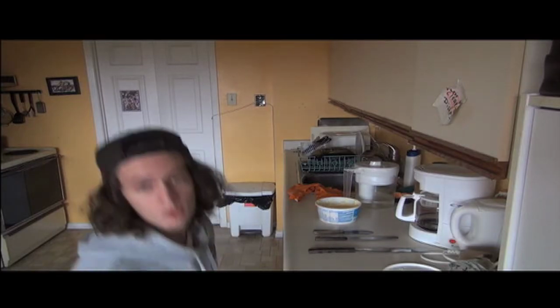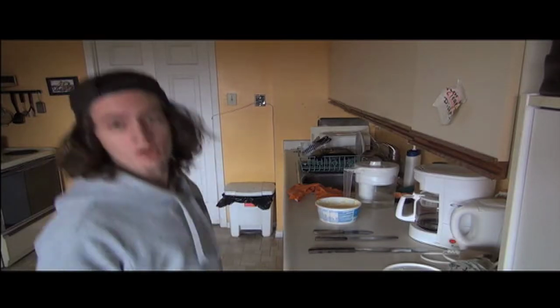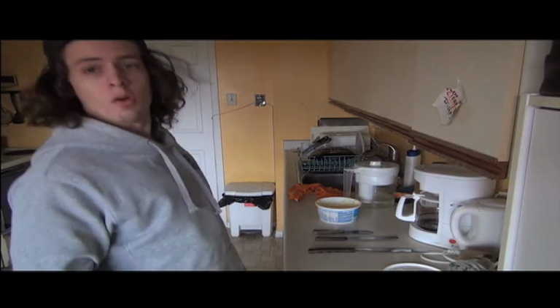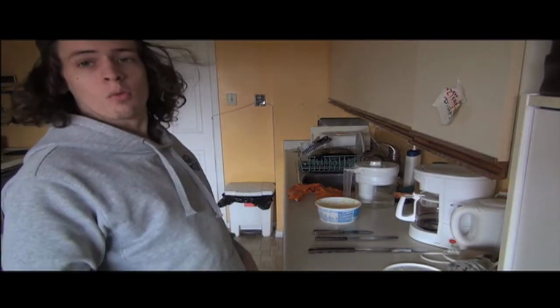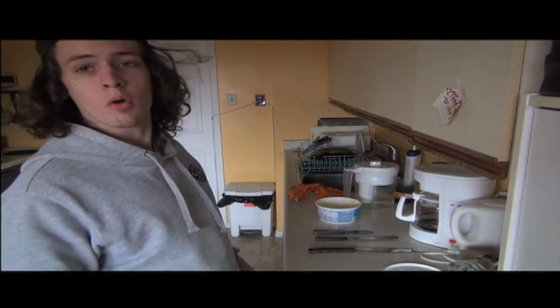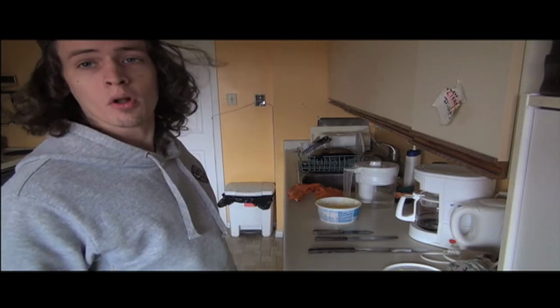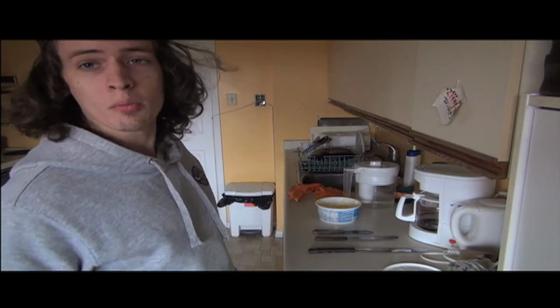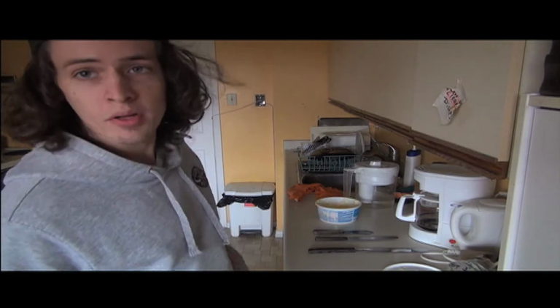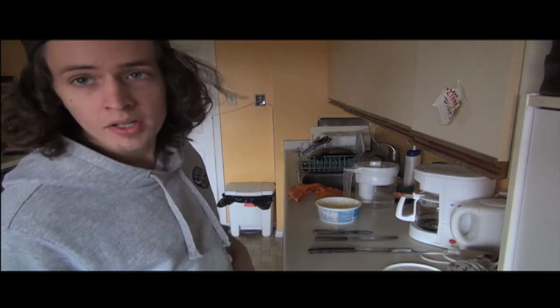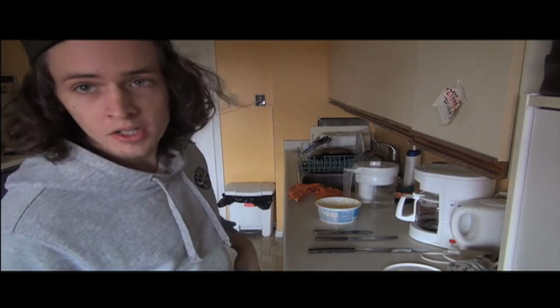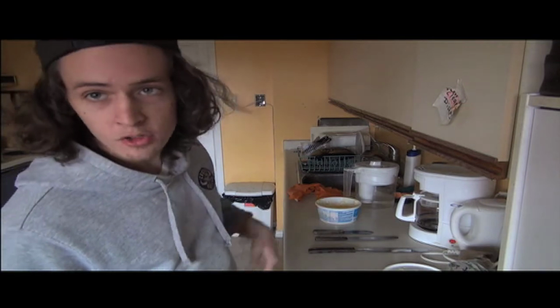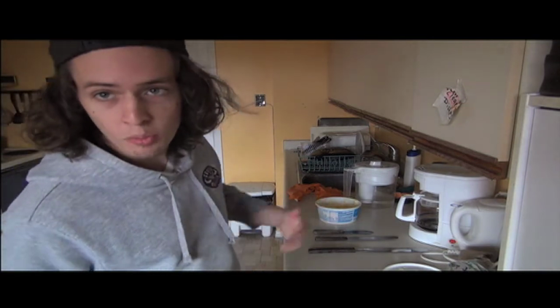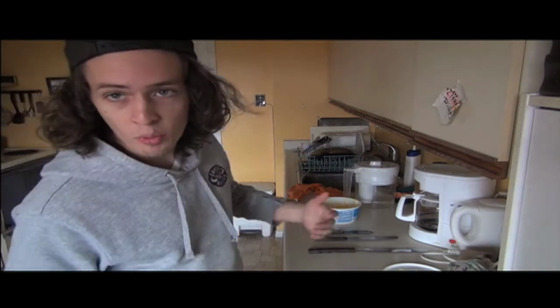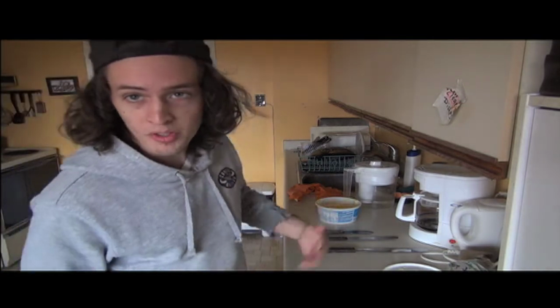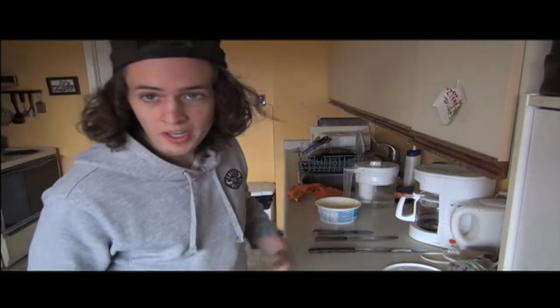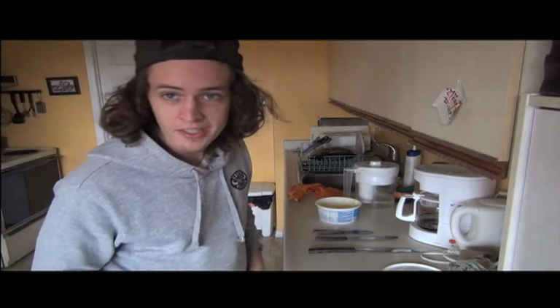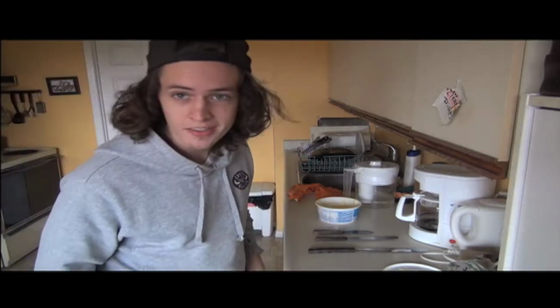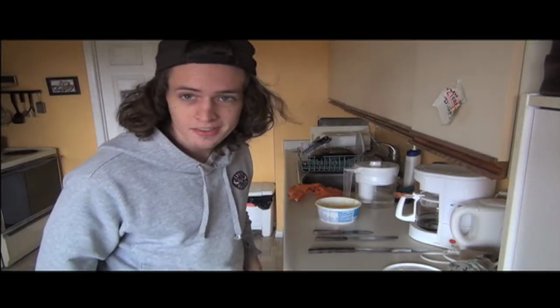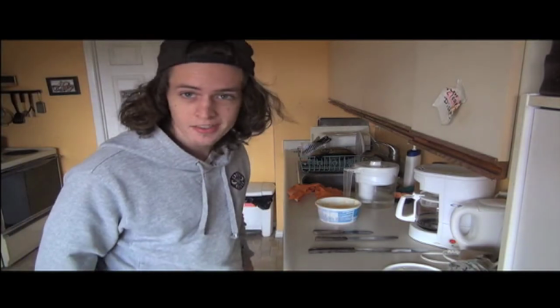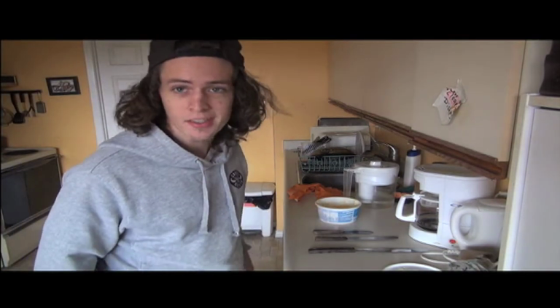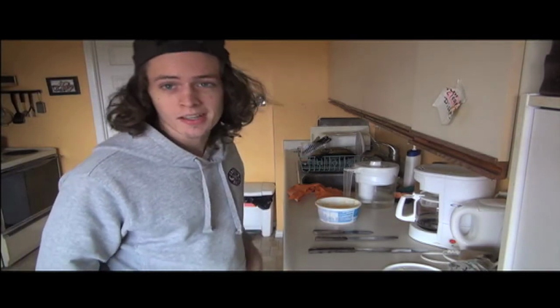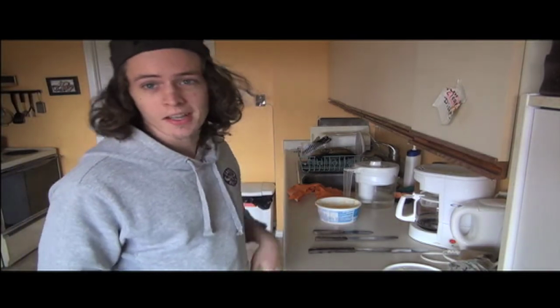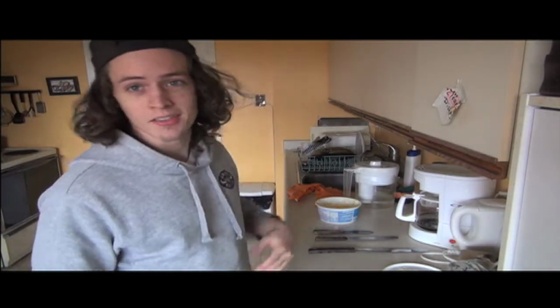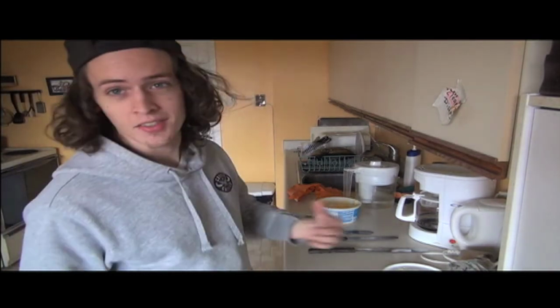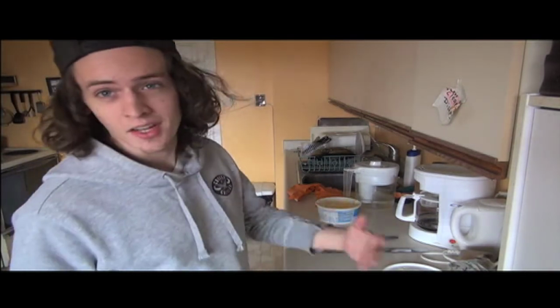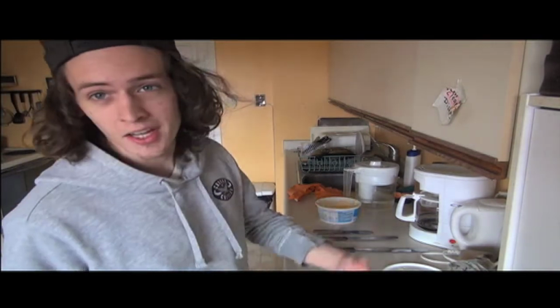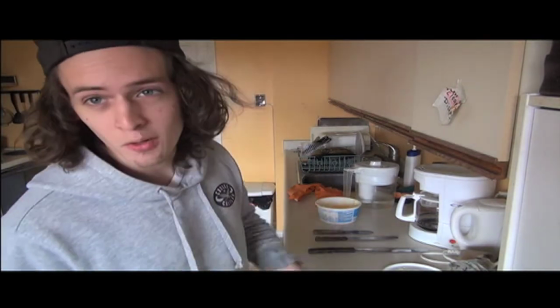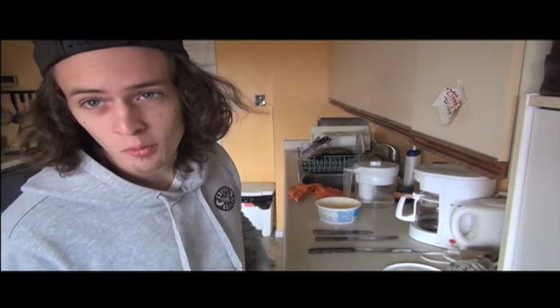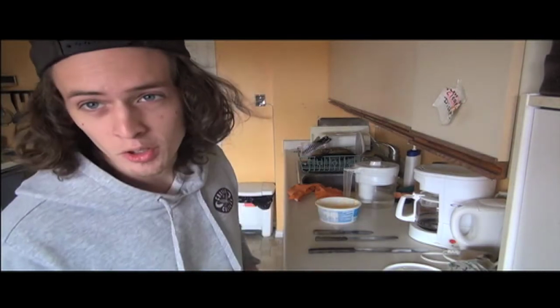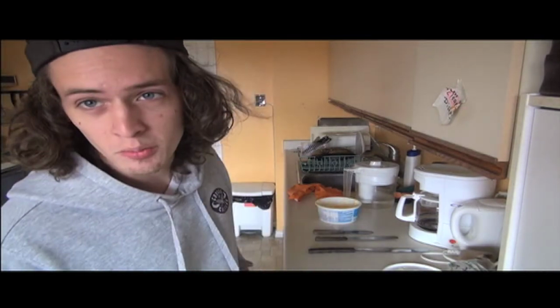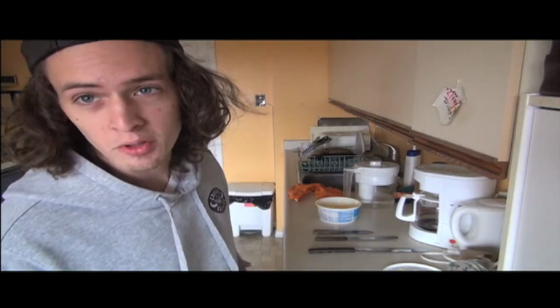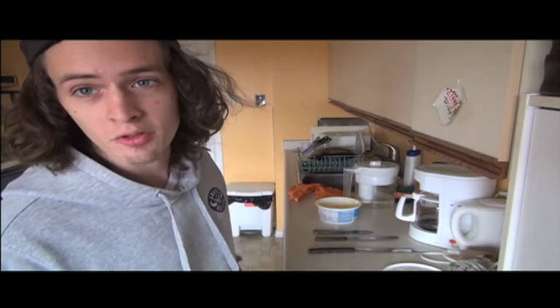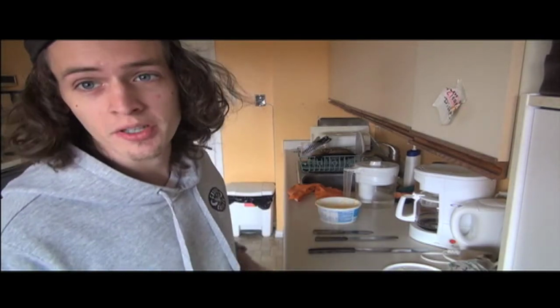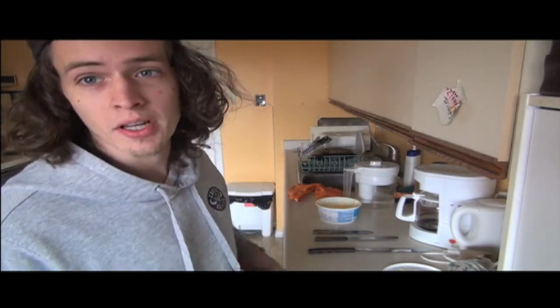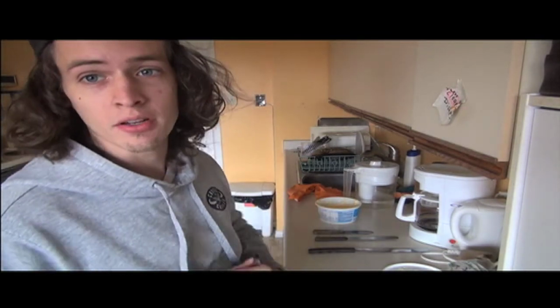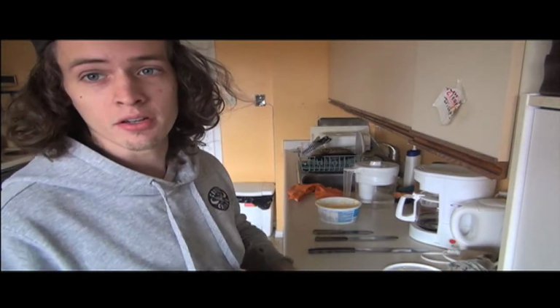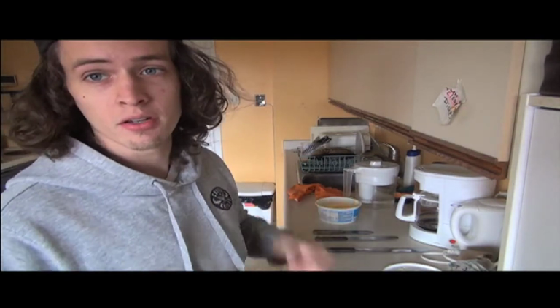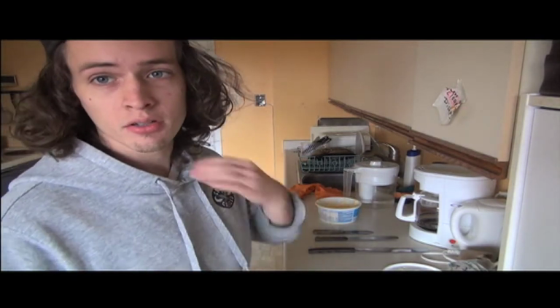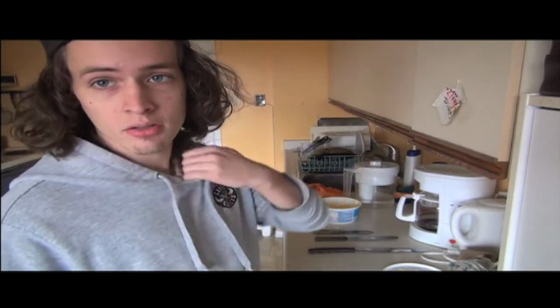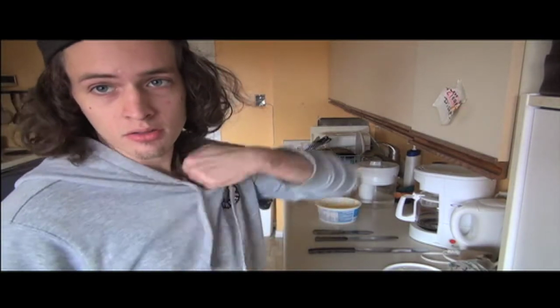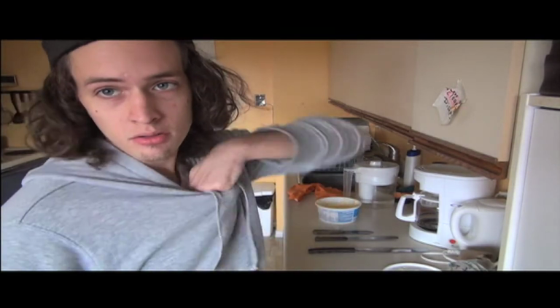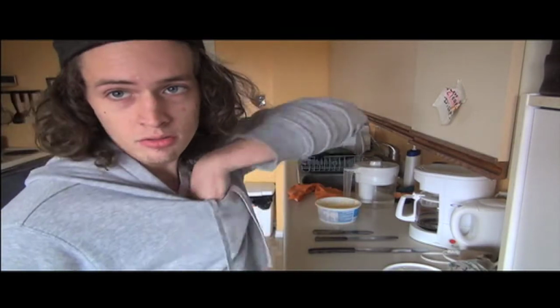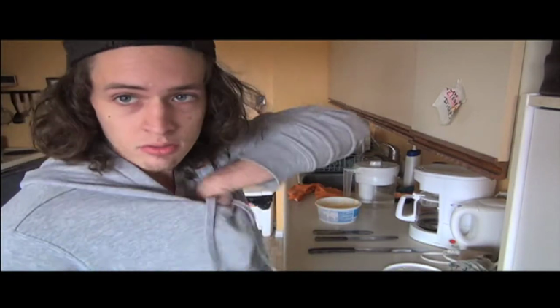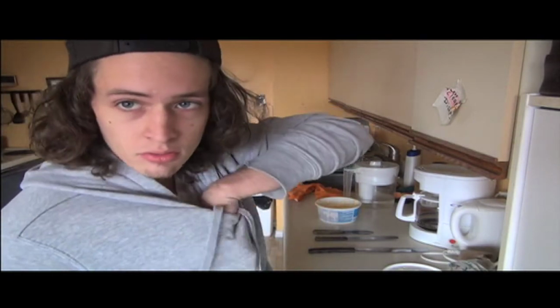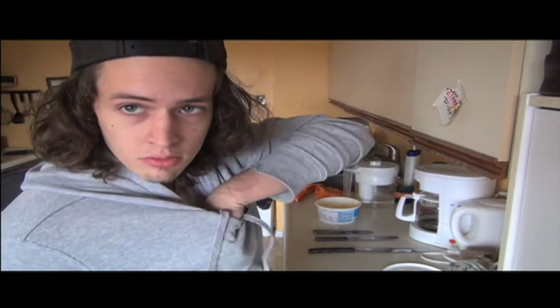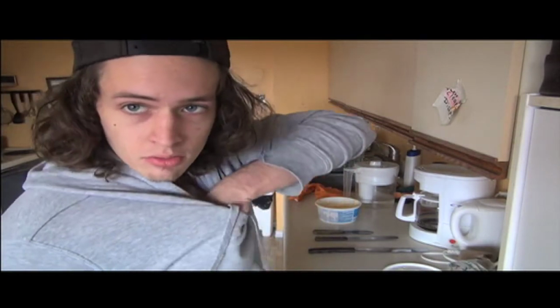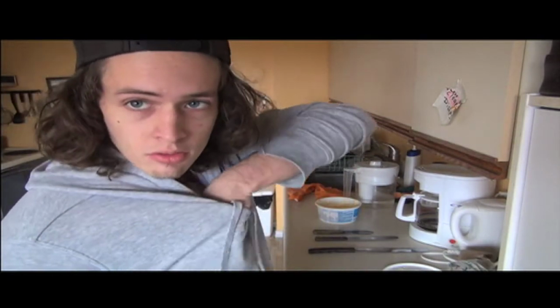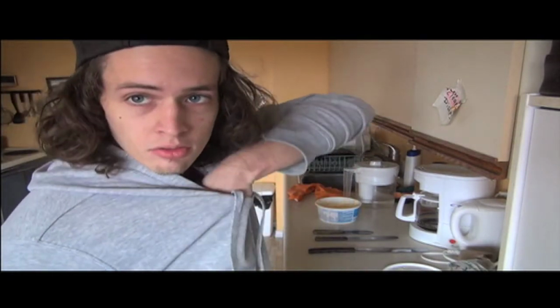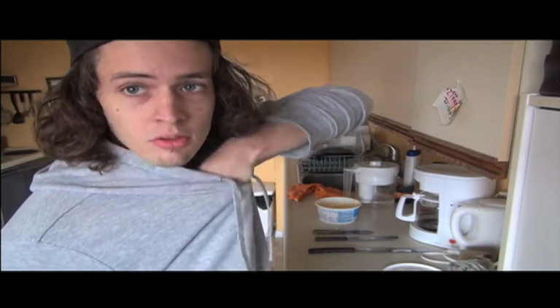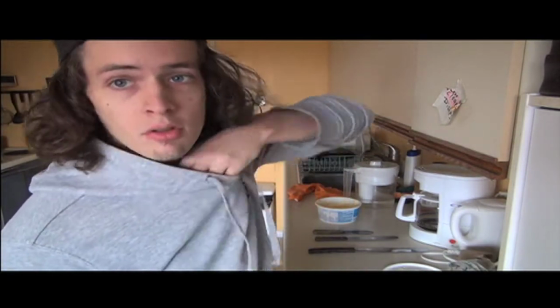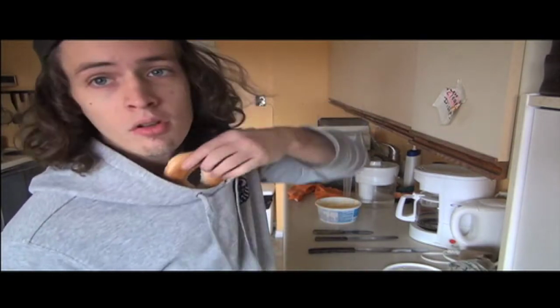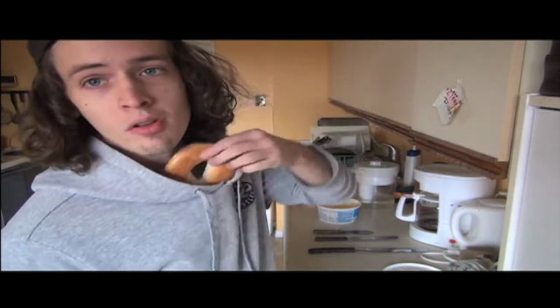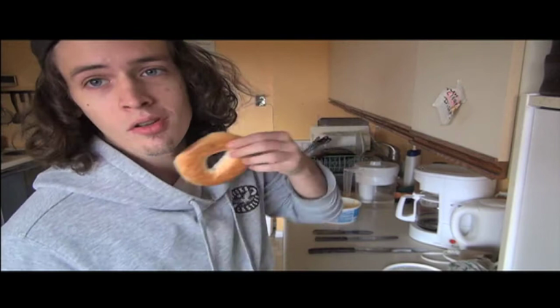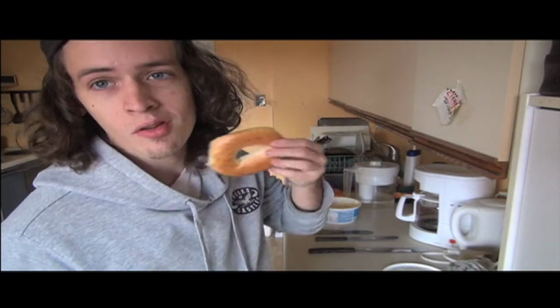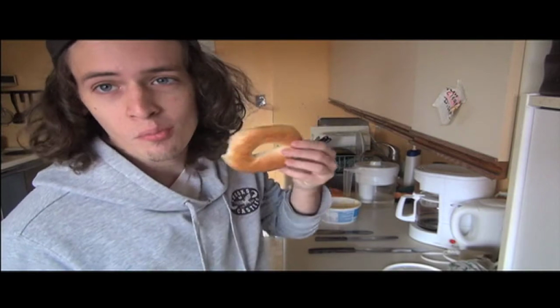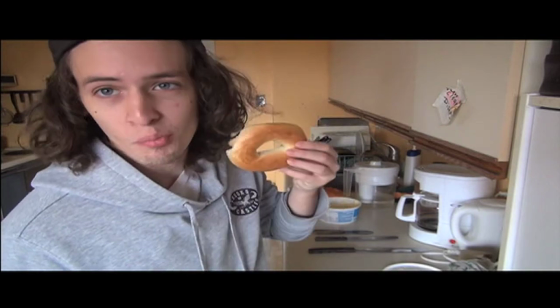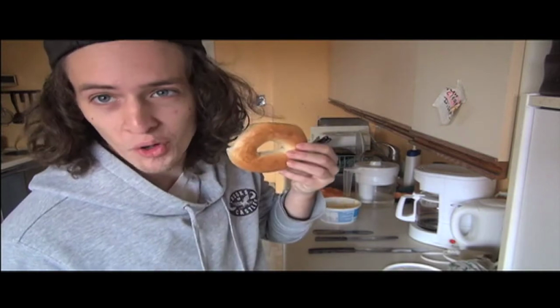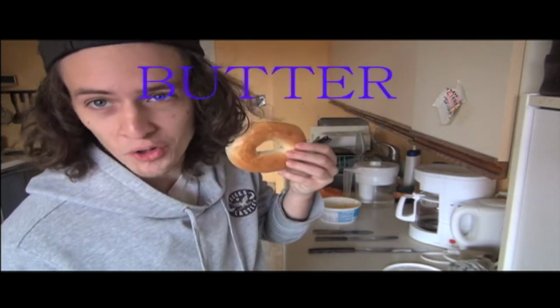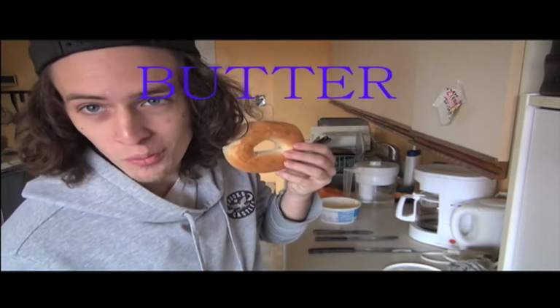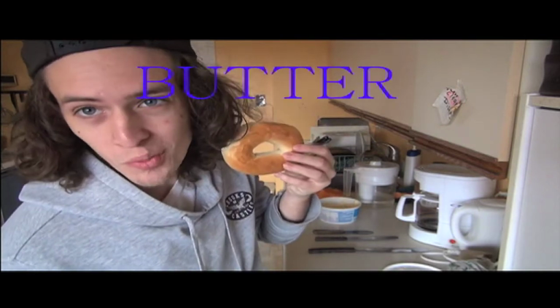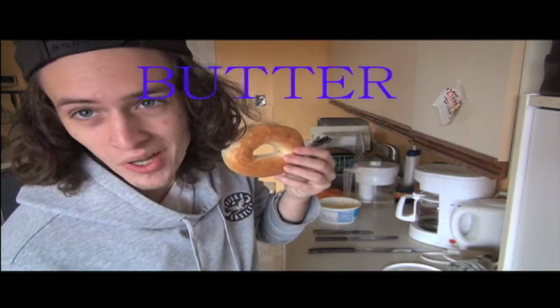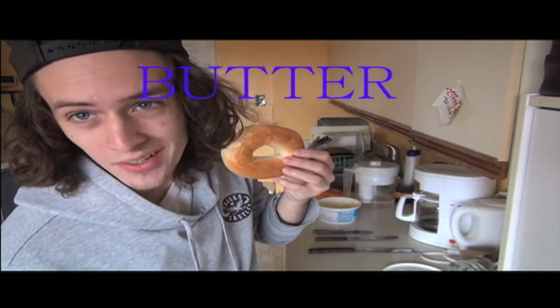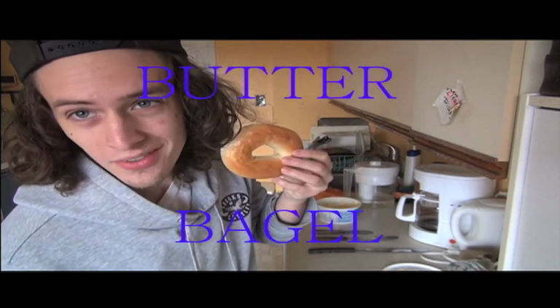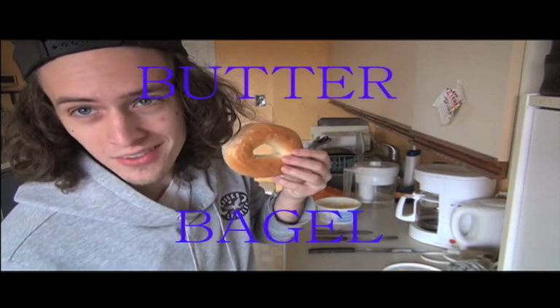What up, it's your boy Nate, and today we're going to be learning how to butter a bagel.